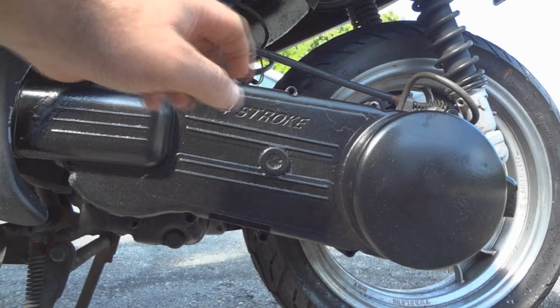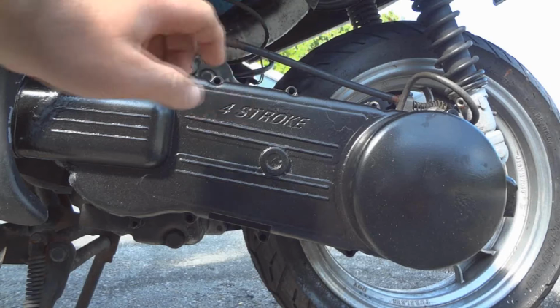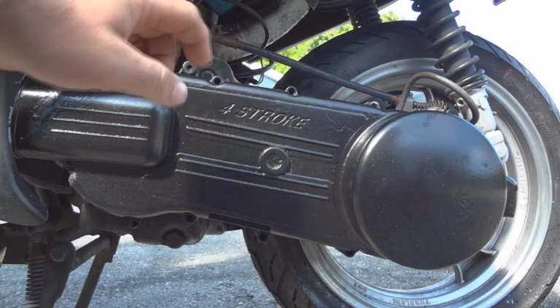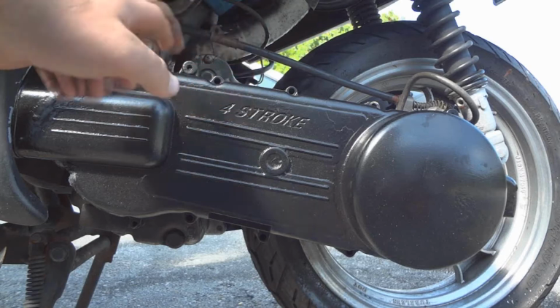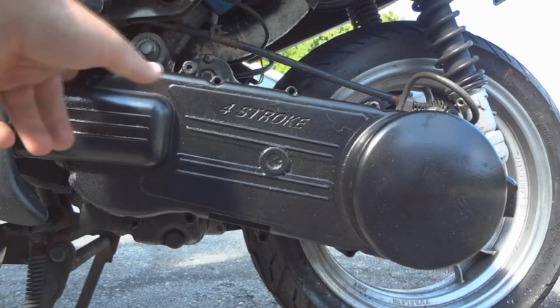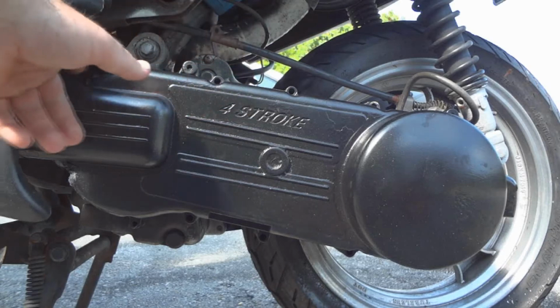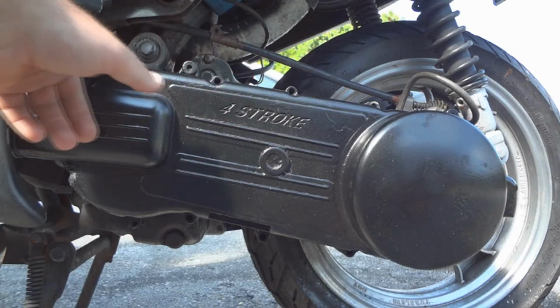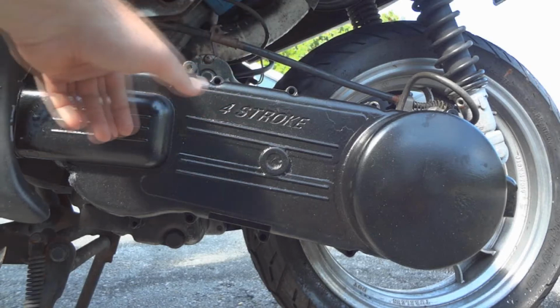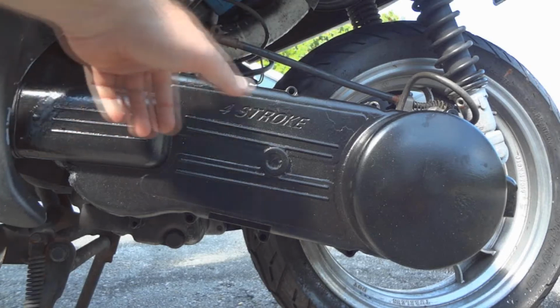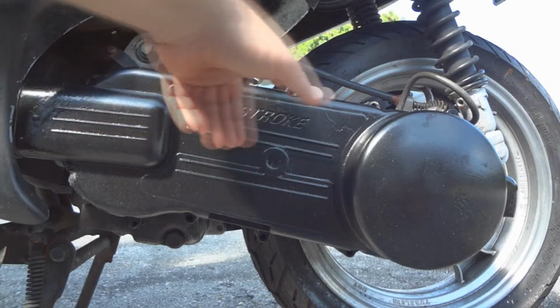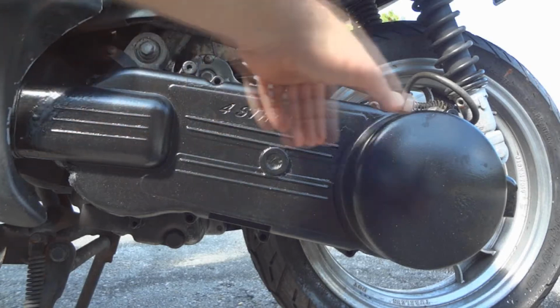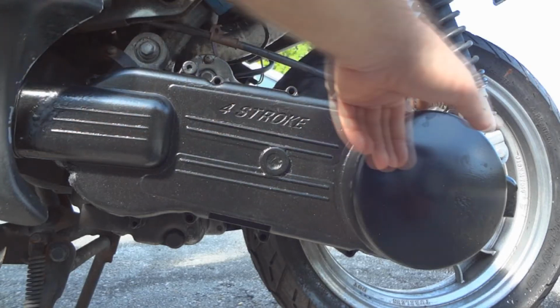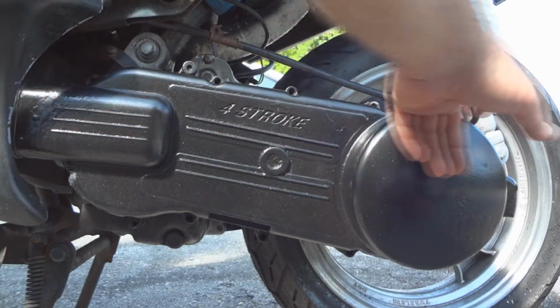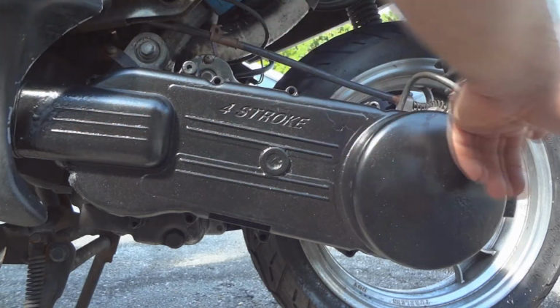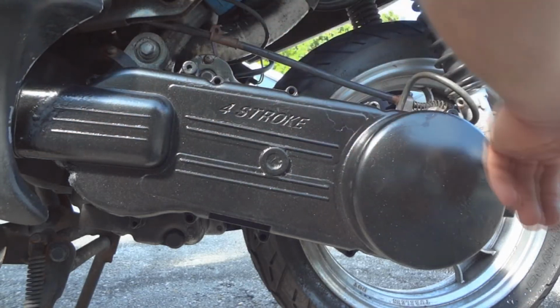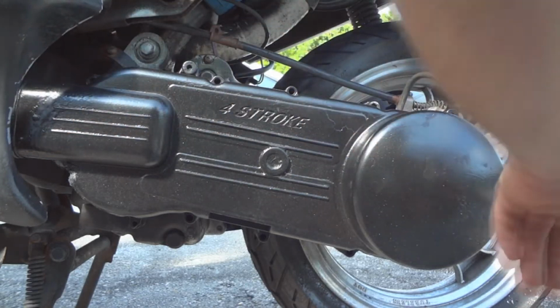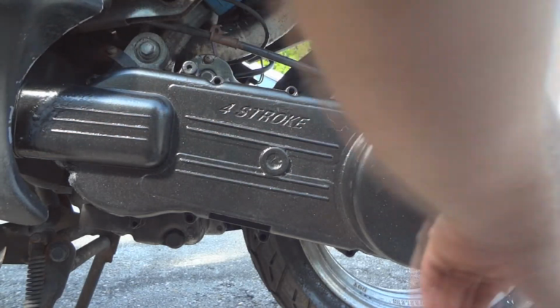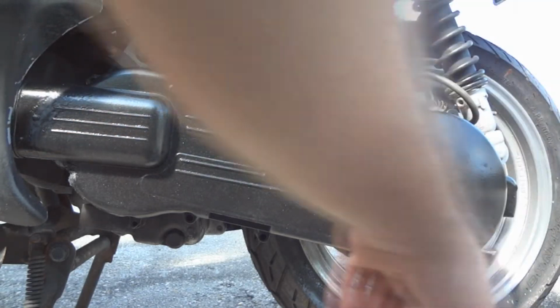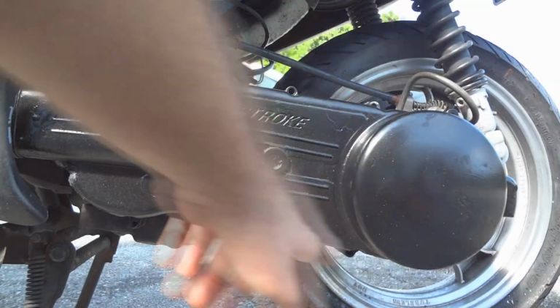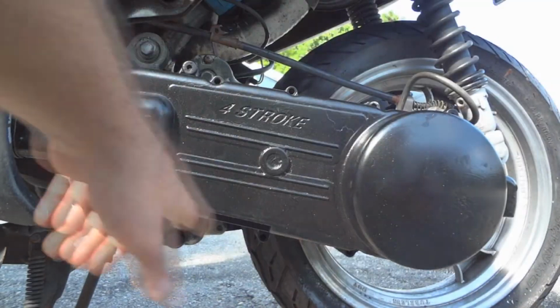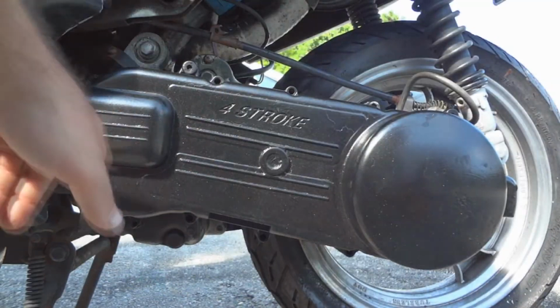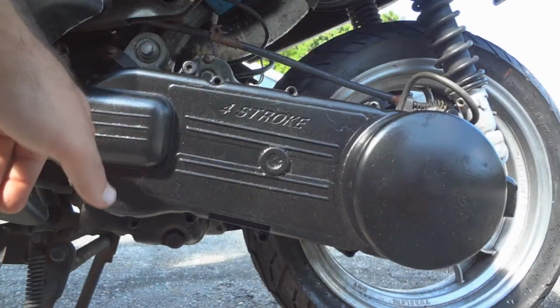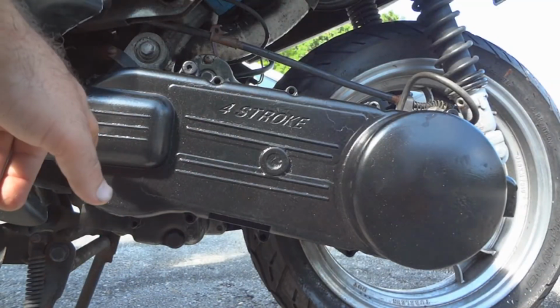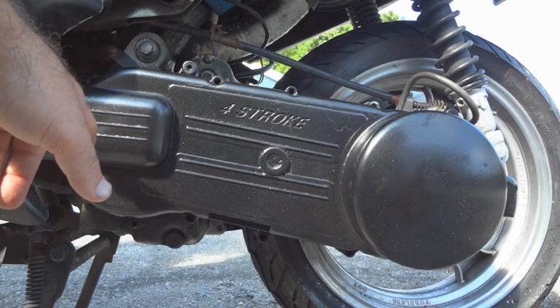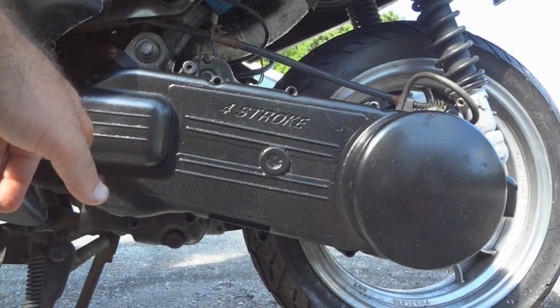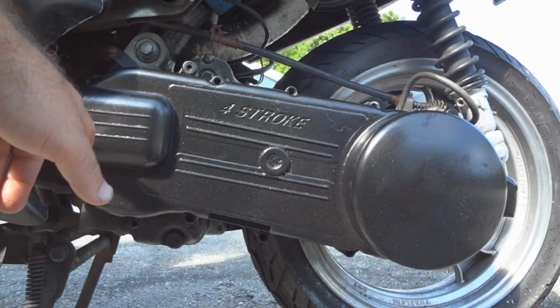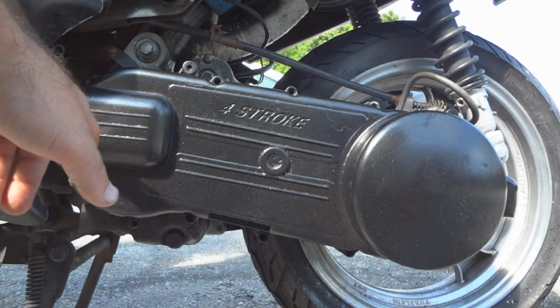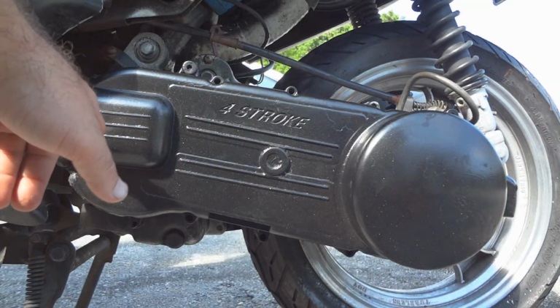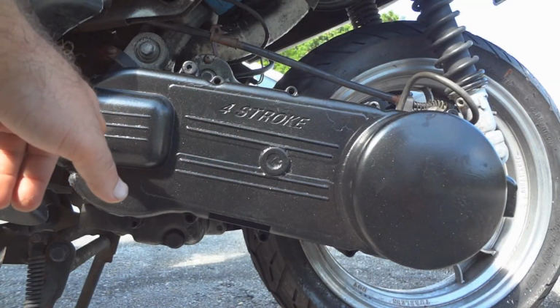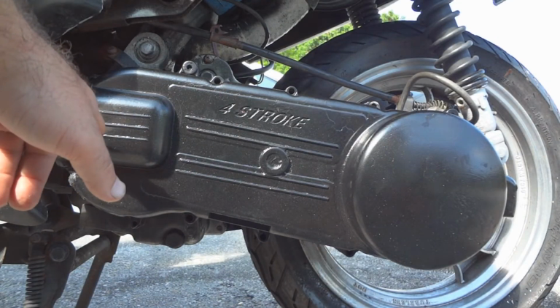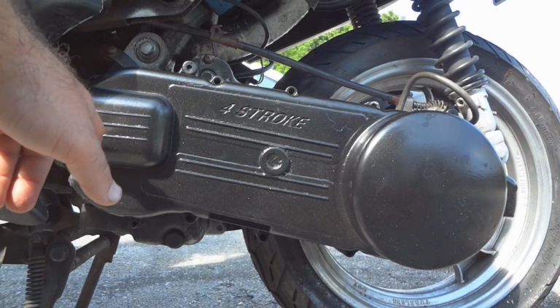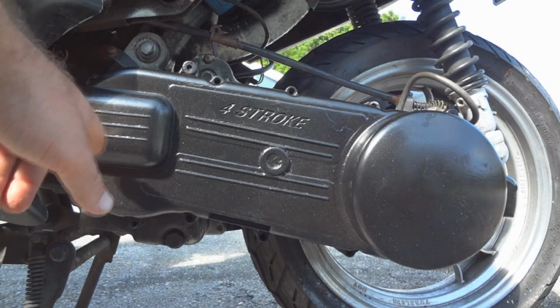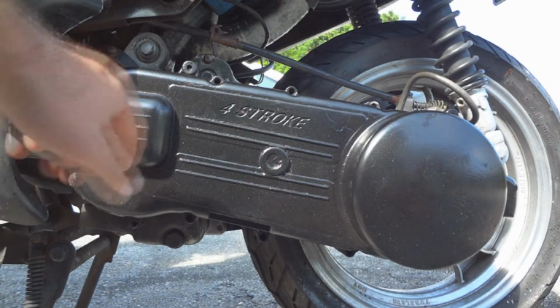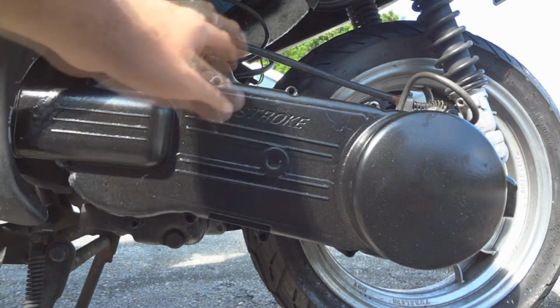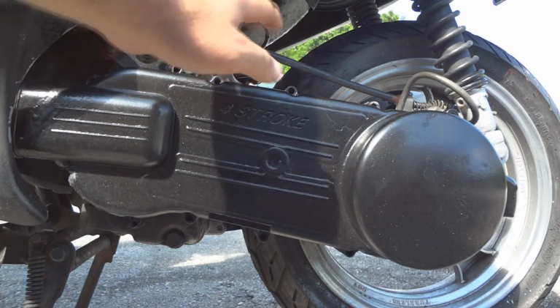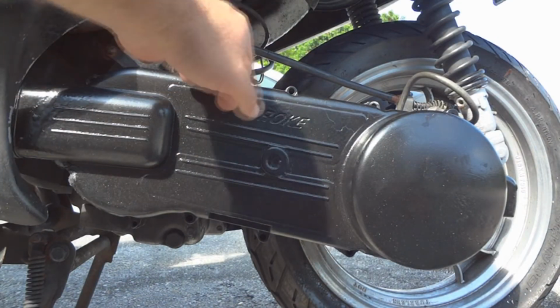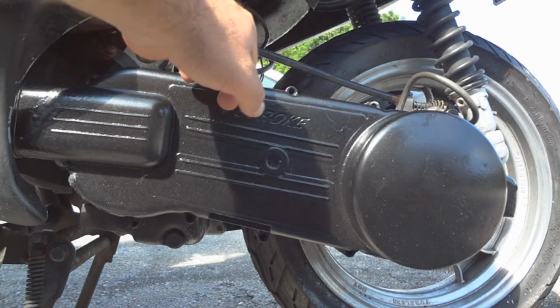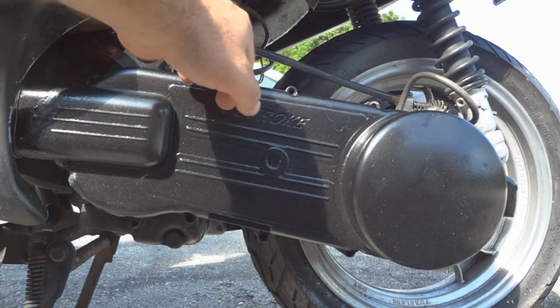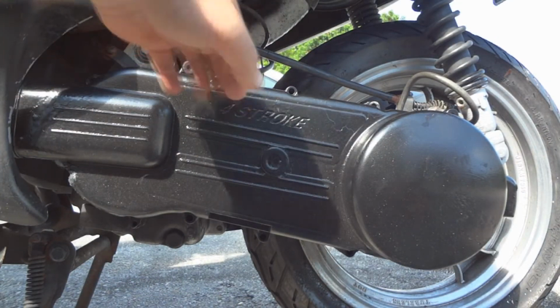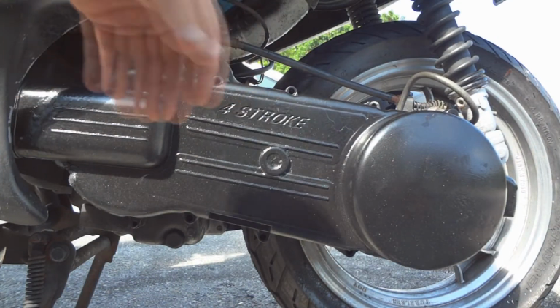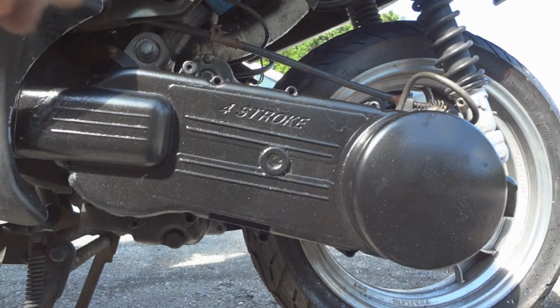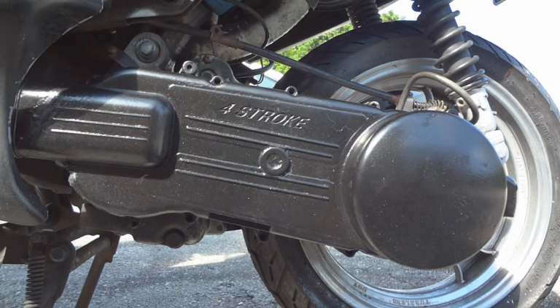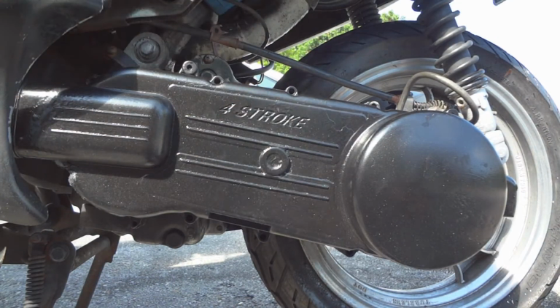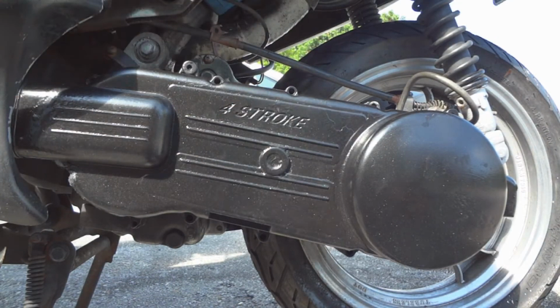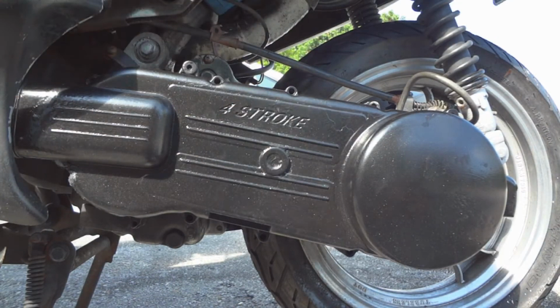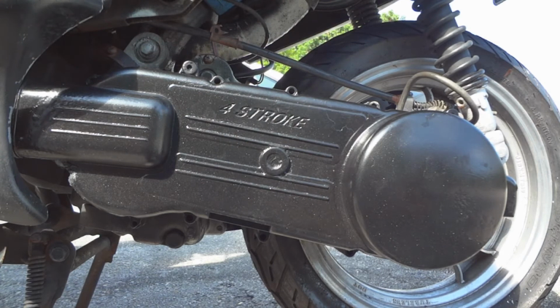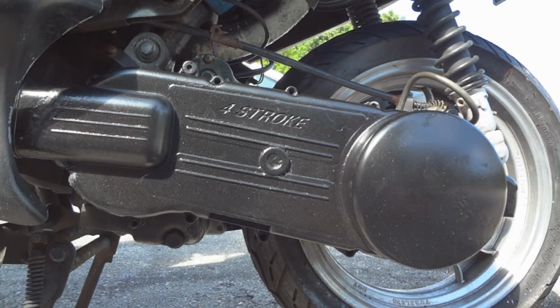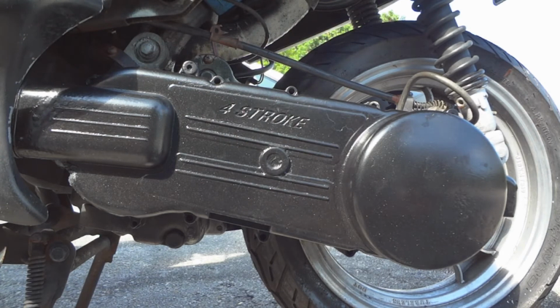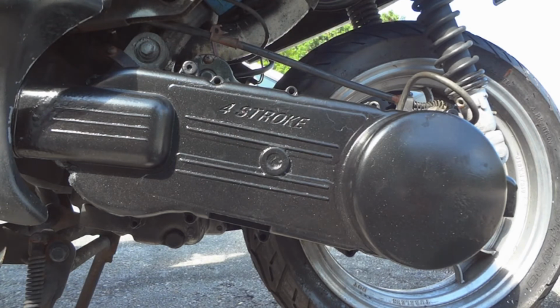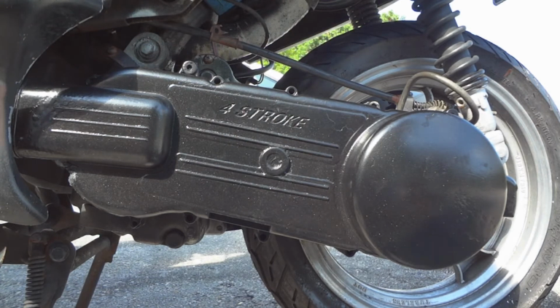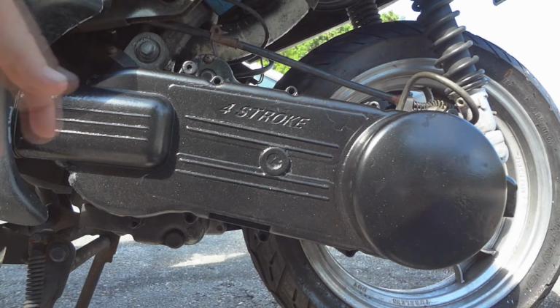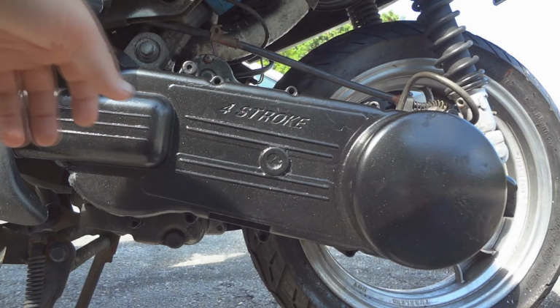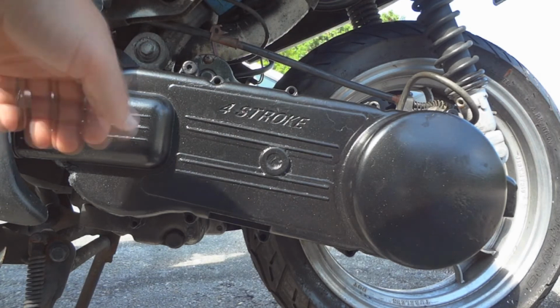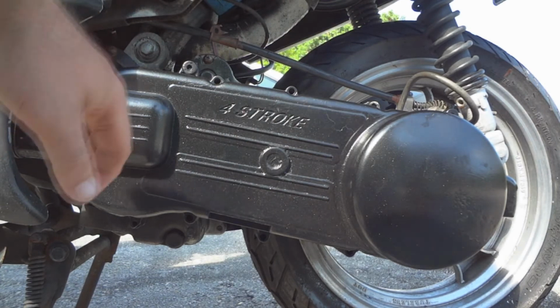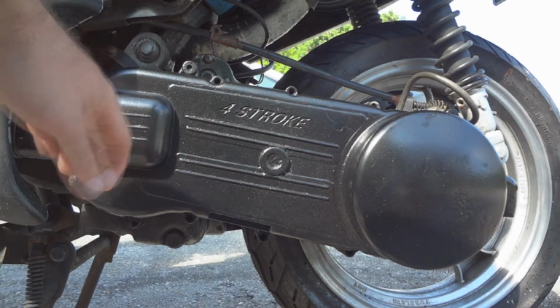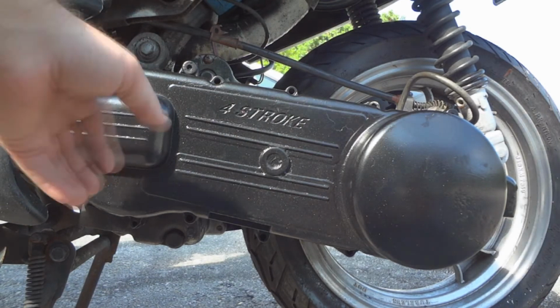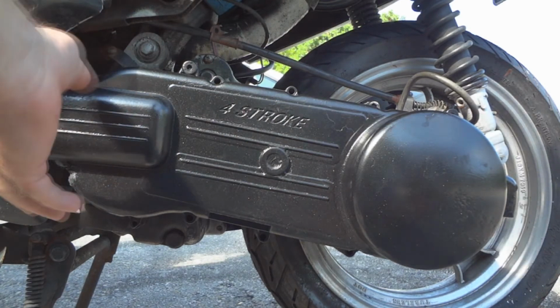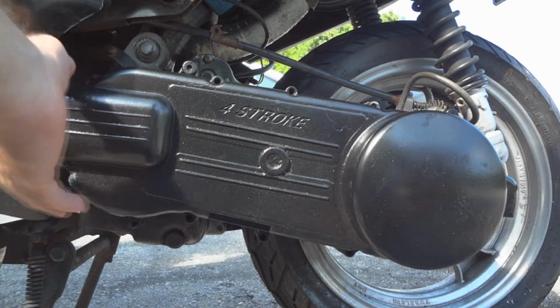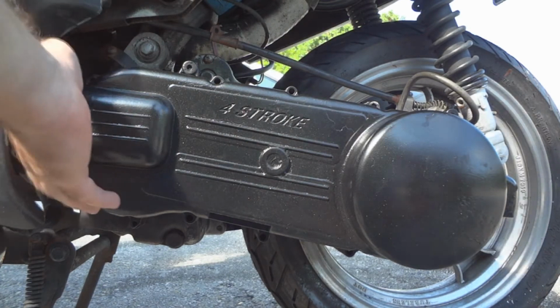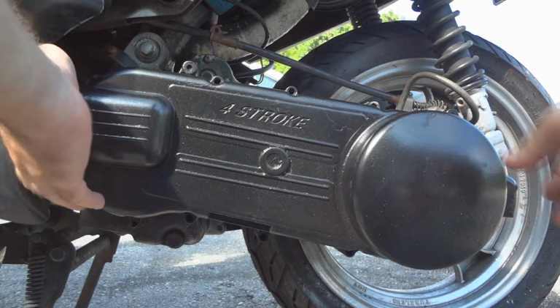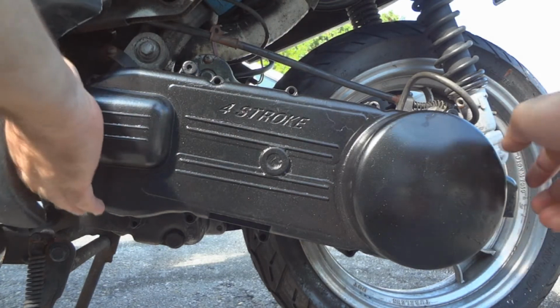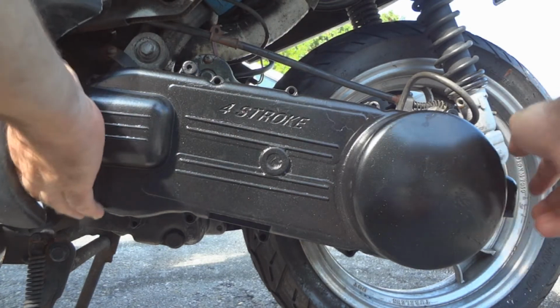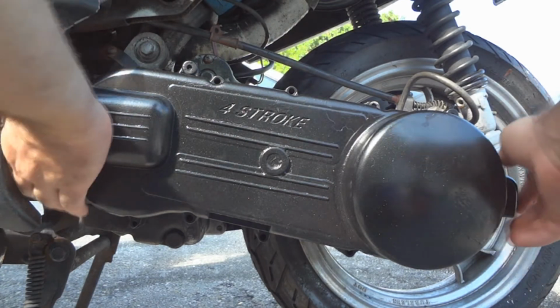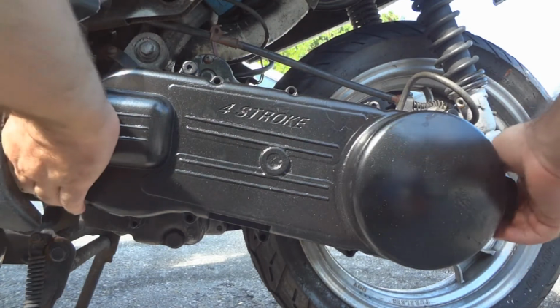Remove all of the eight millimeter bolts that hold the CVT cover on, then pull the cover off.